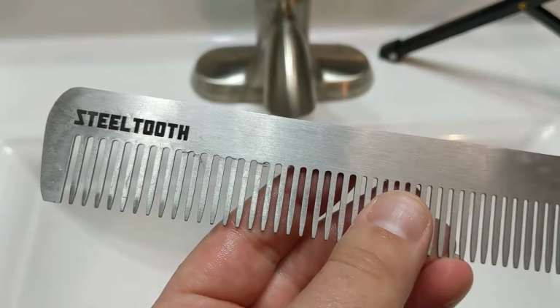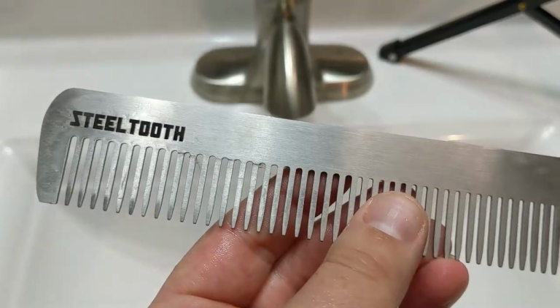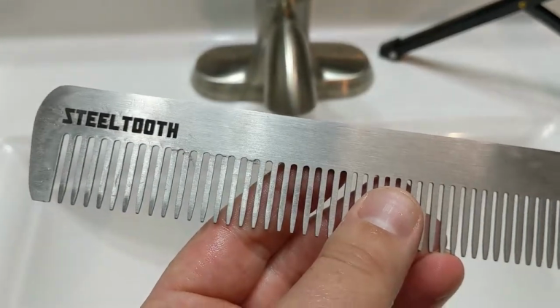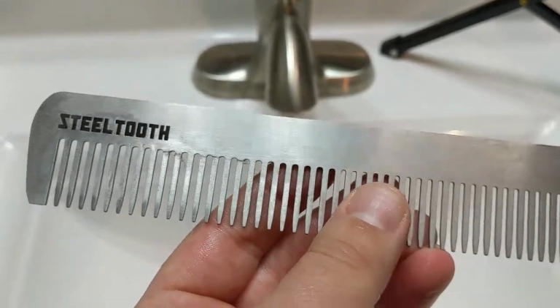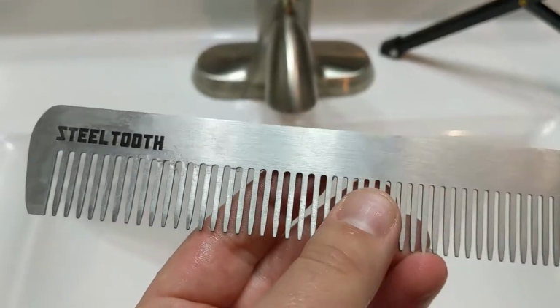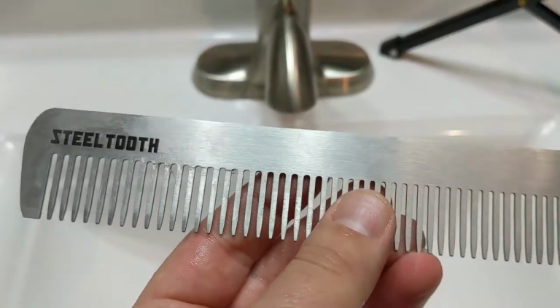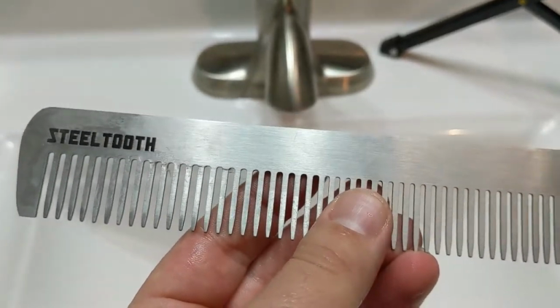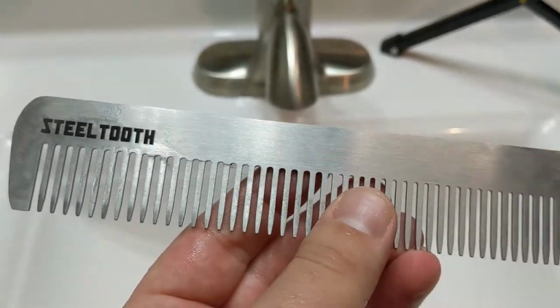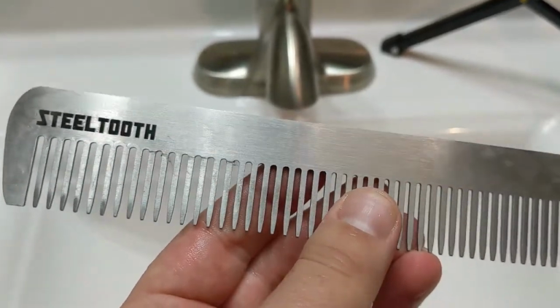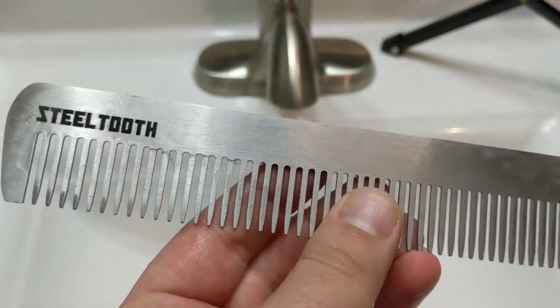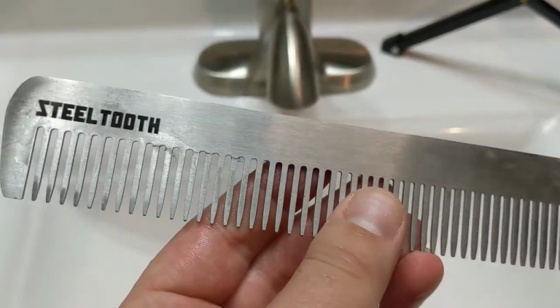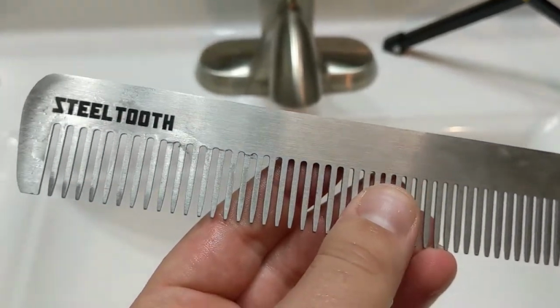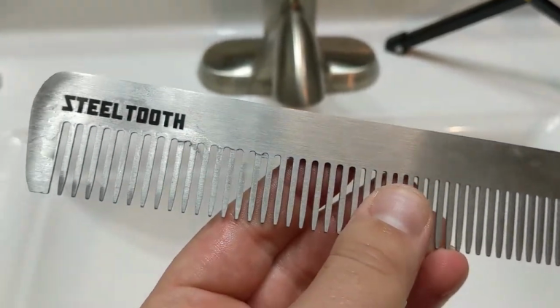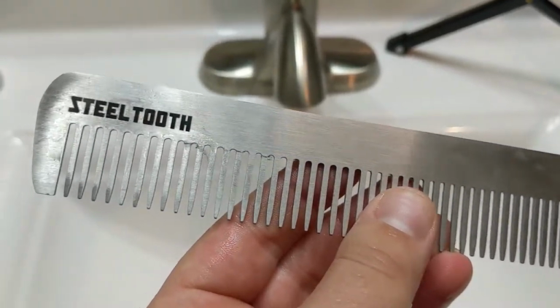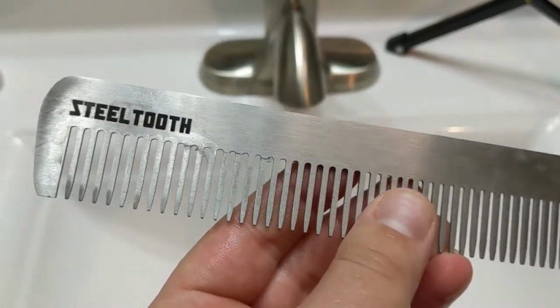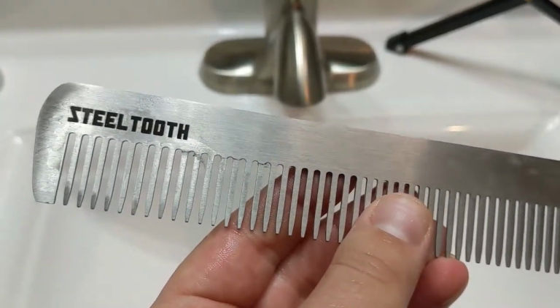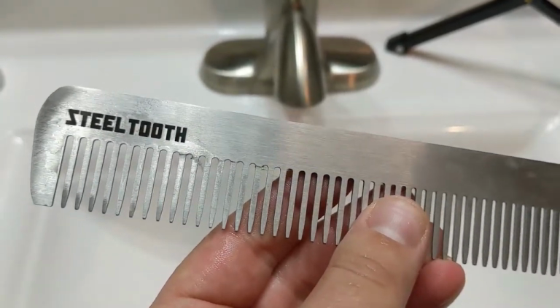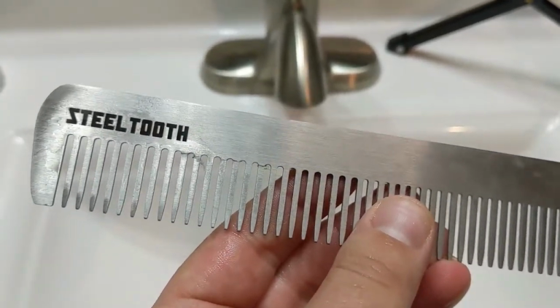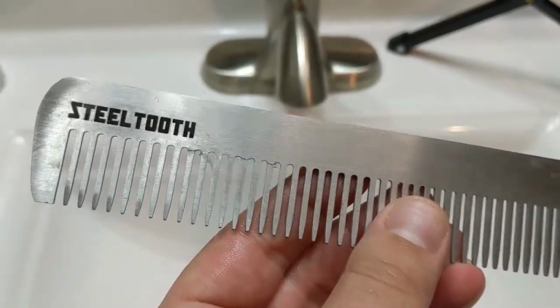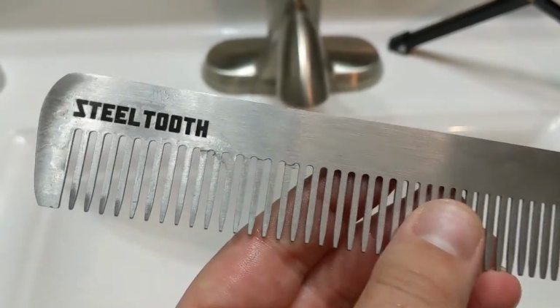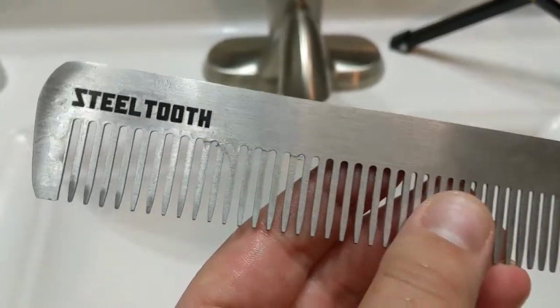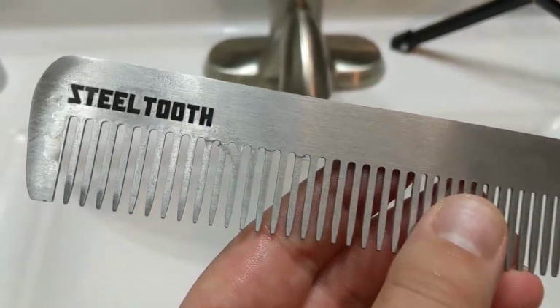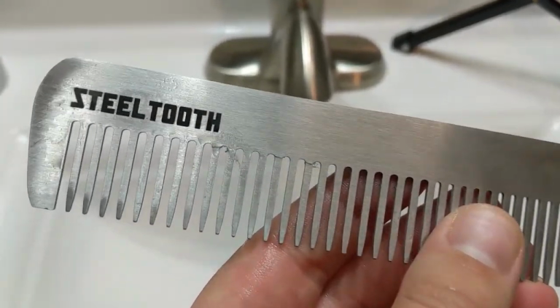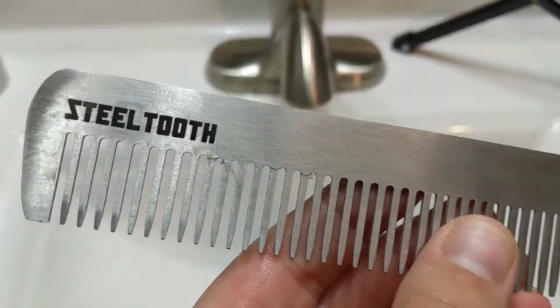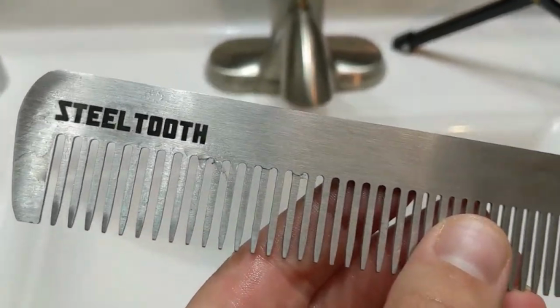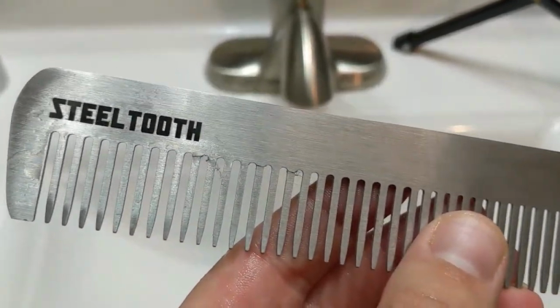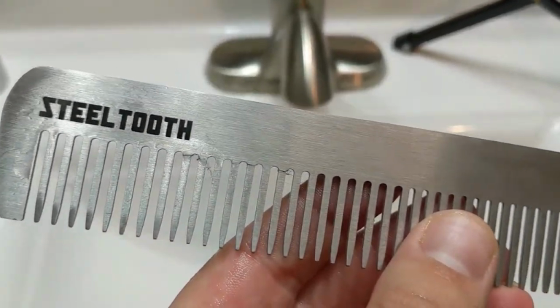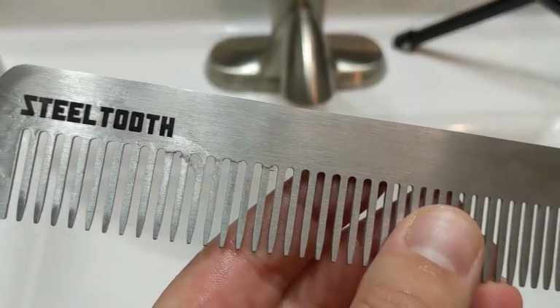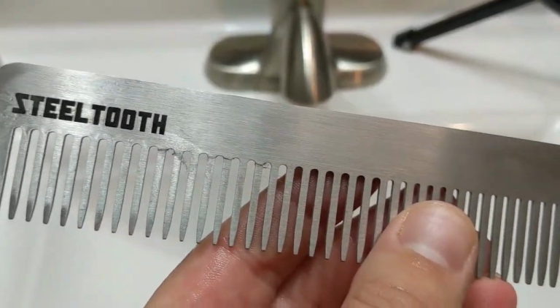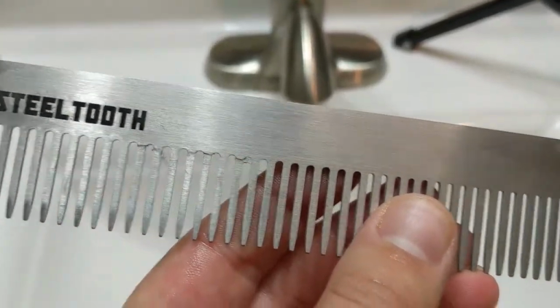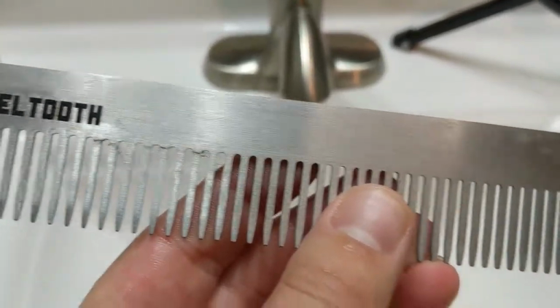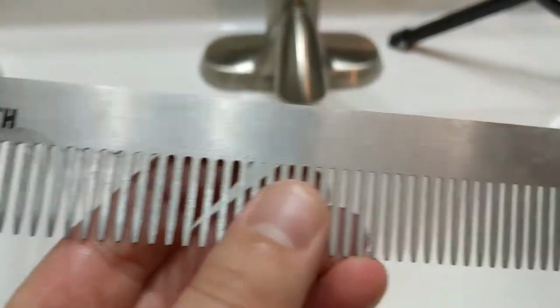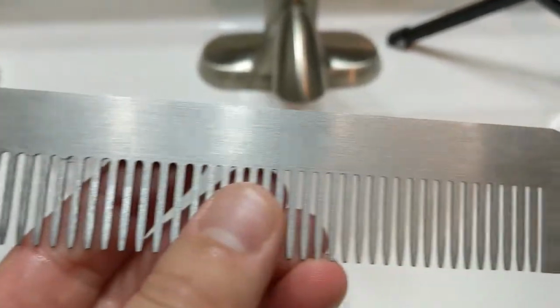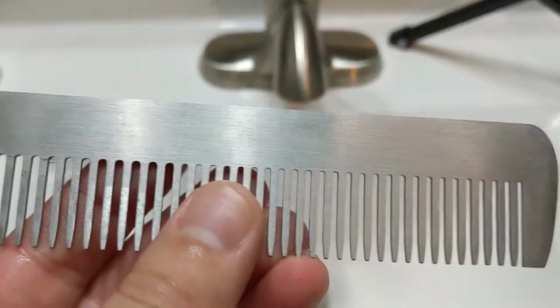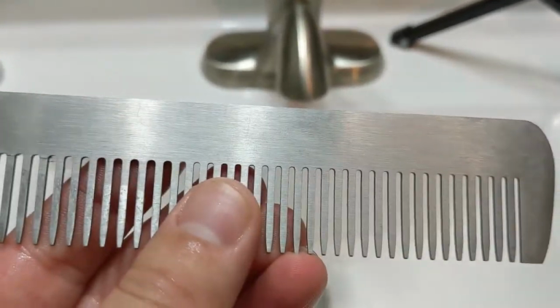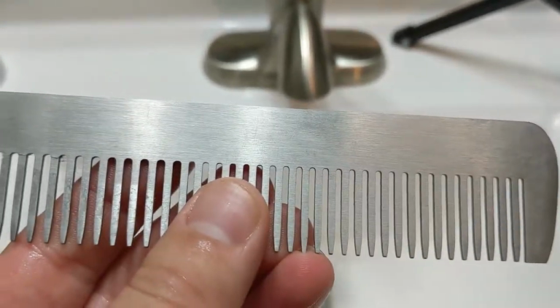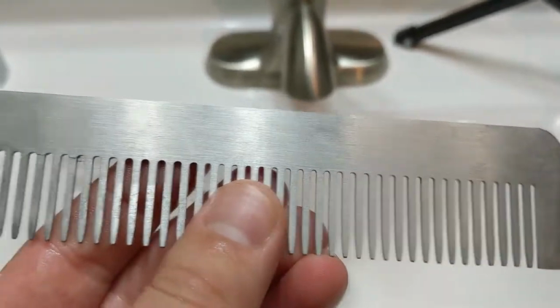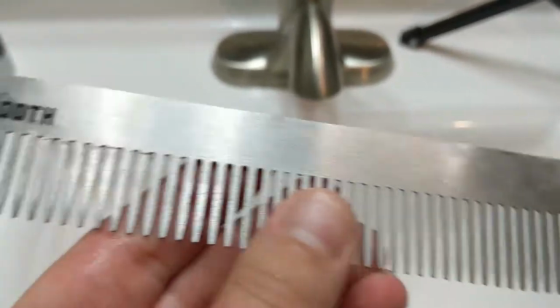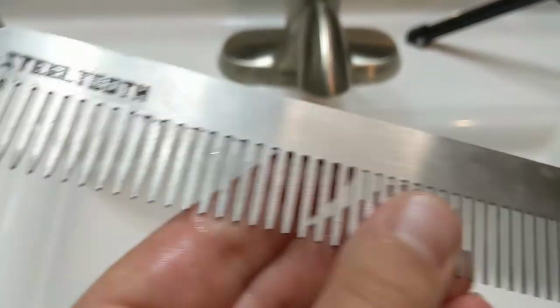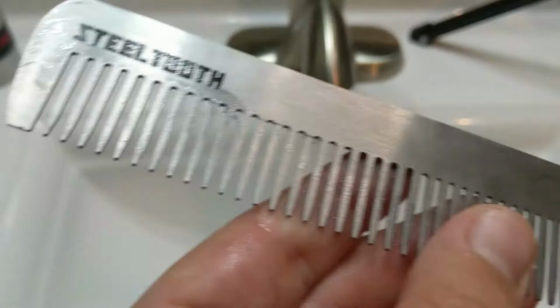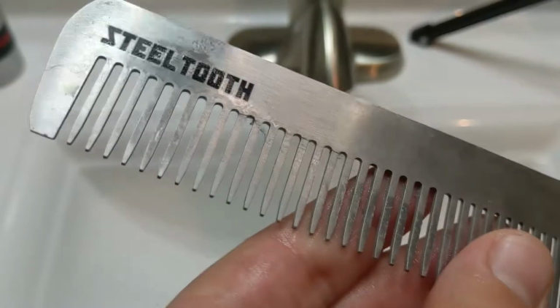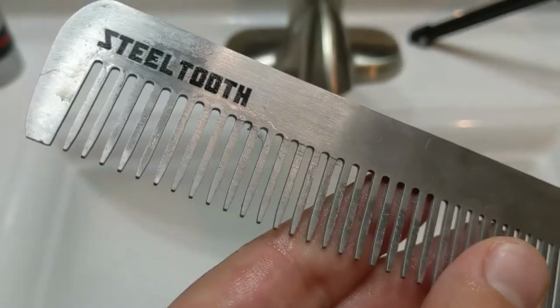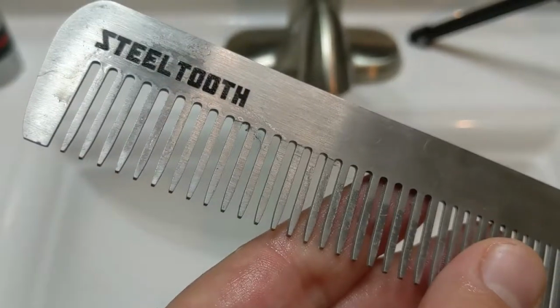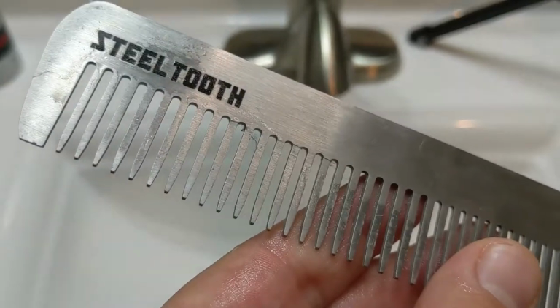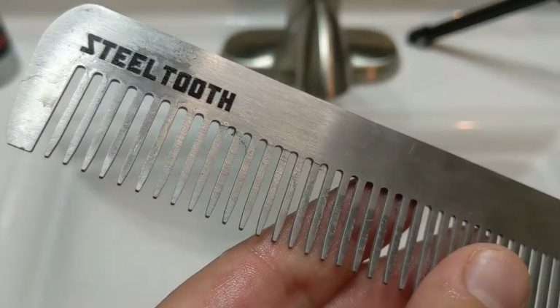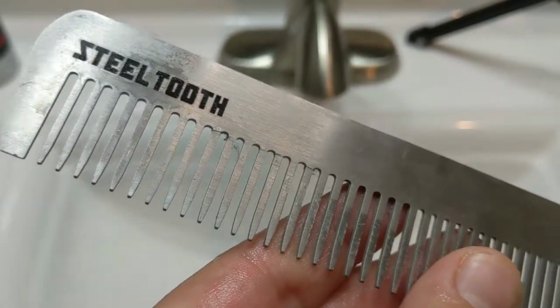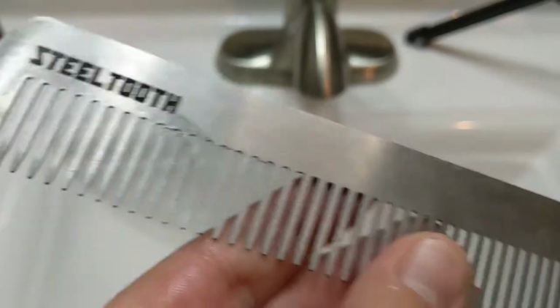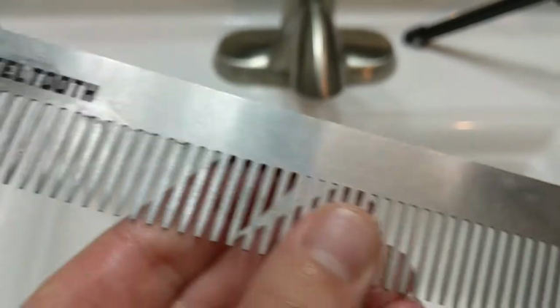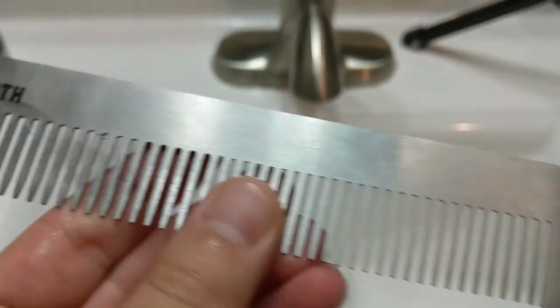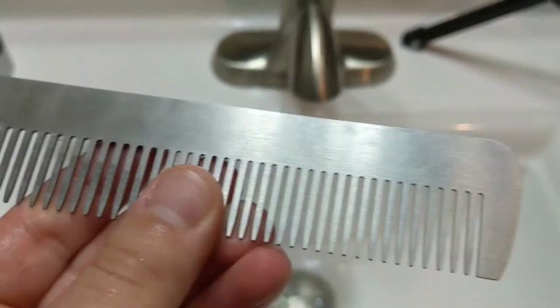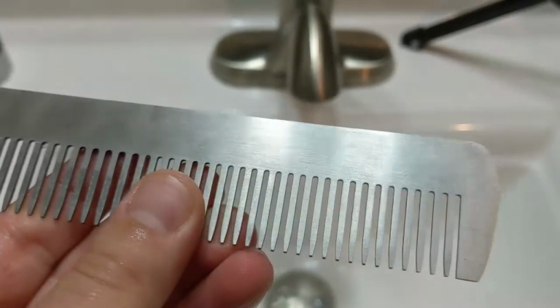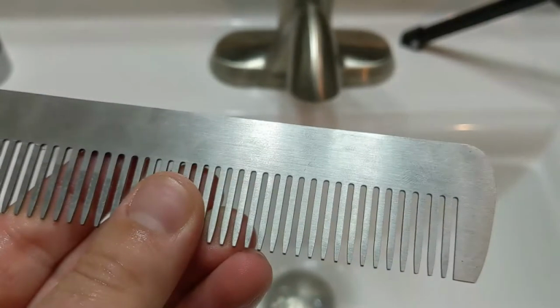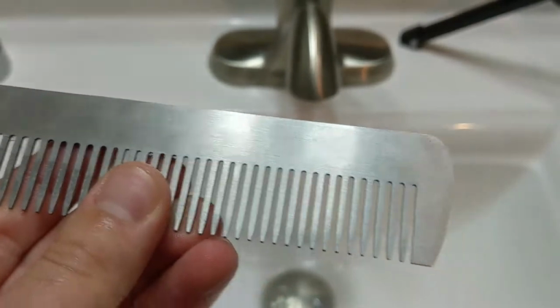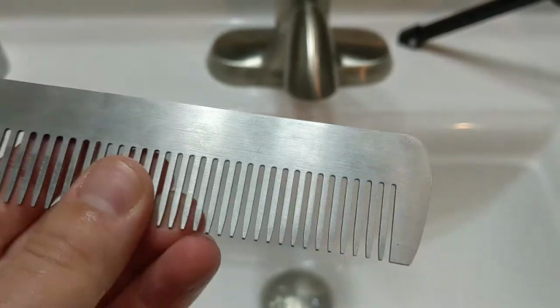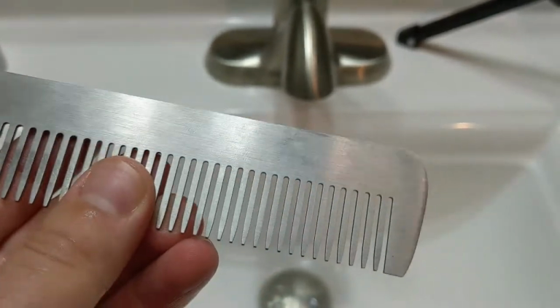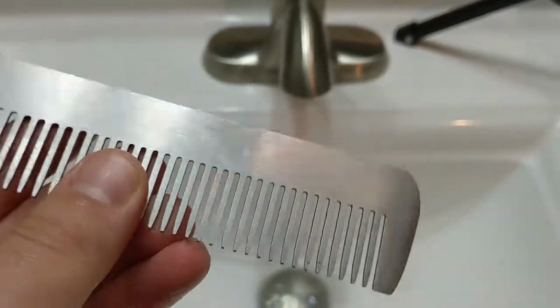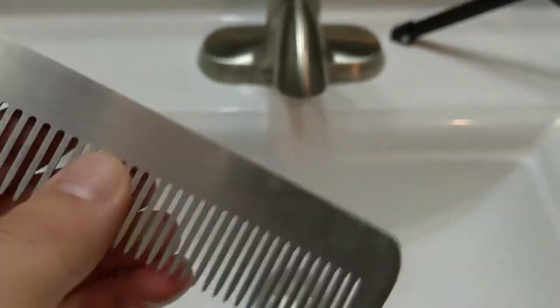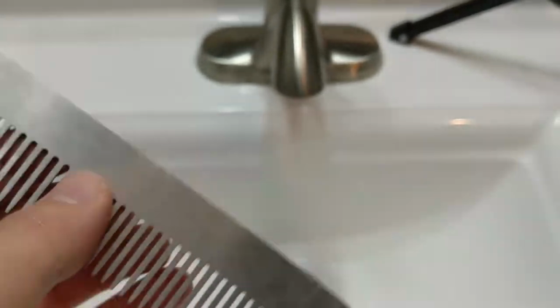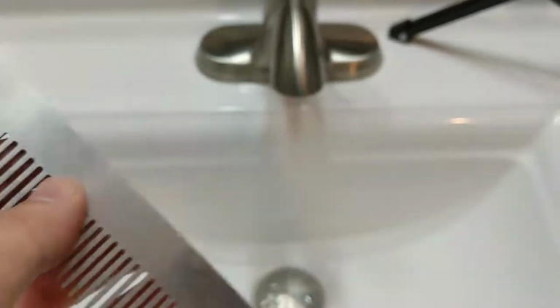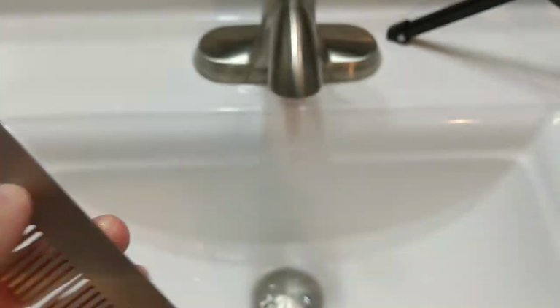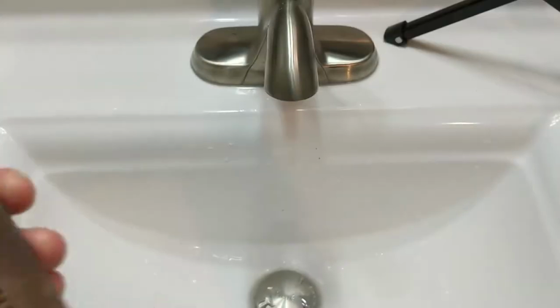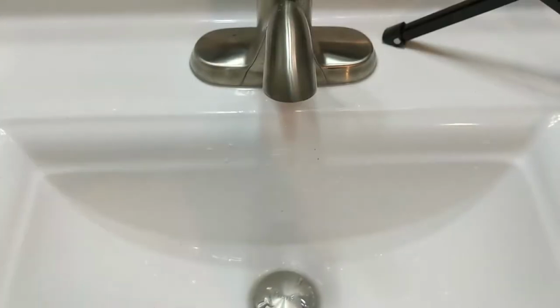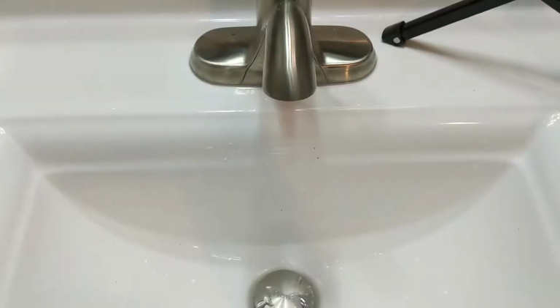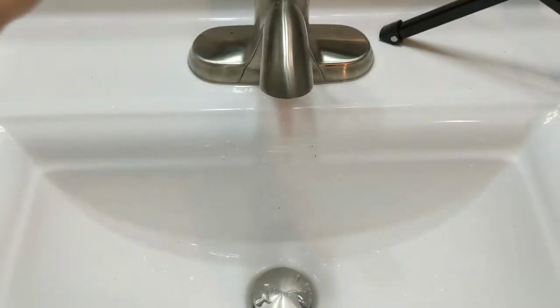Alright, now we're going to do this other comb. He's not as dirty — he just has some stuff right over here, so let's just get this going.